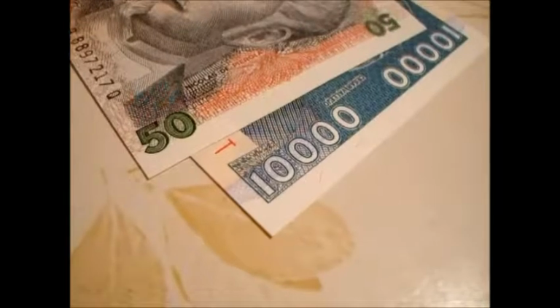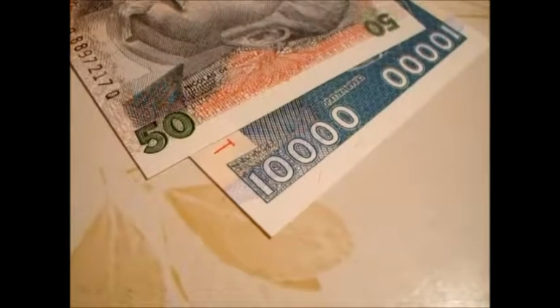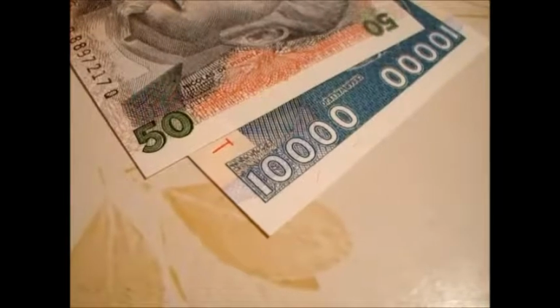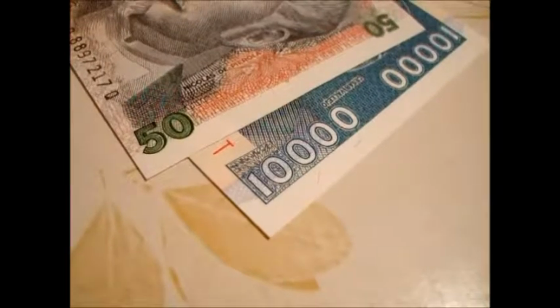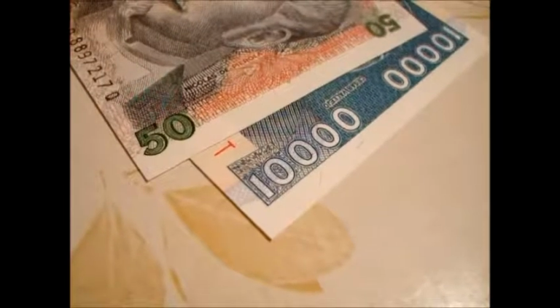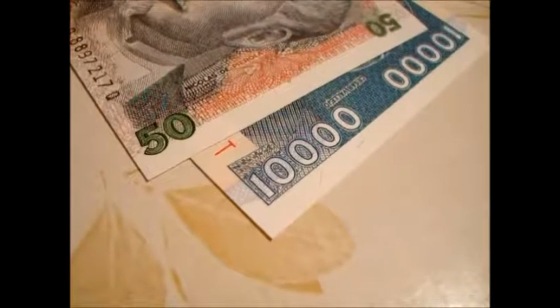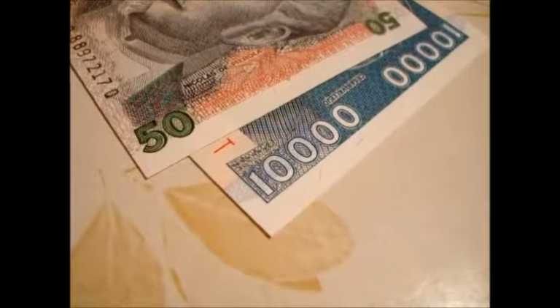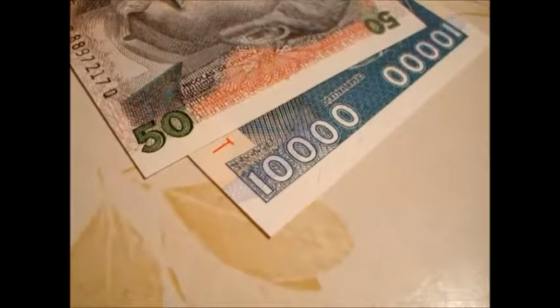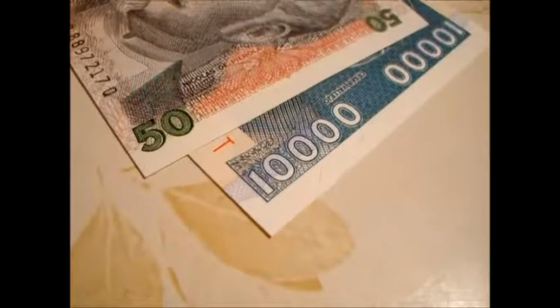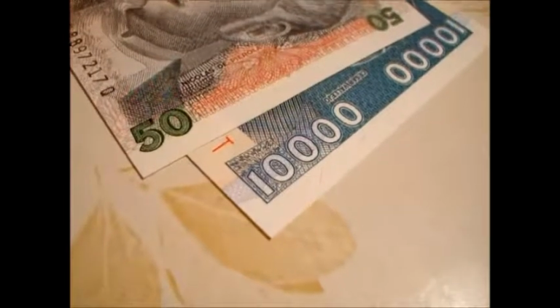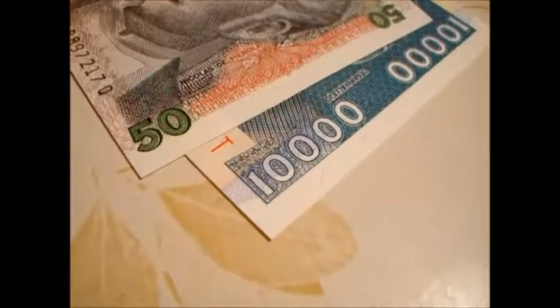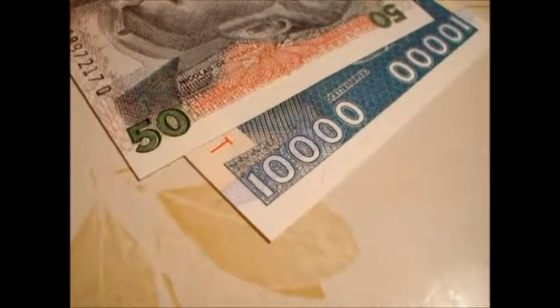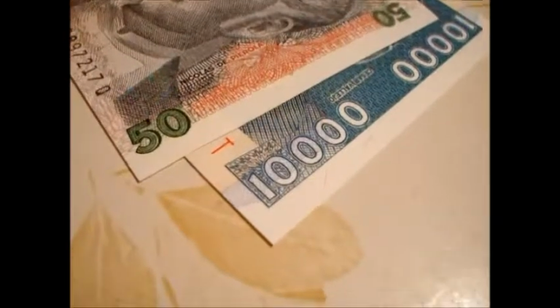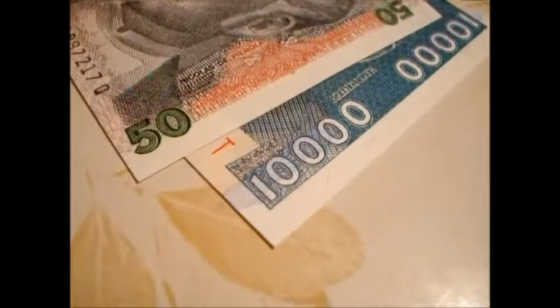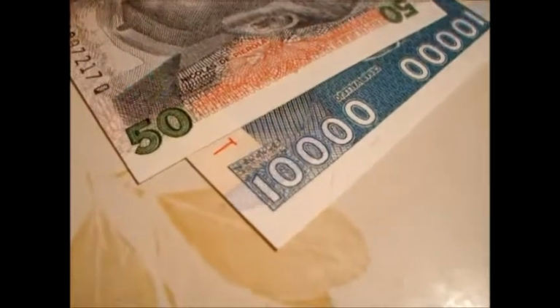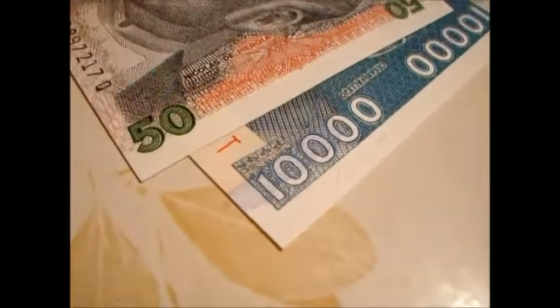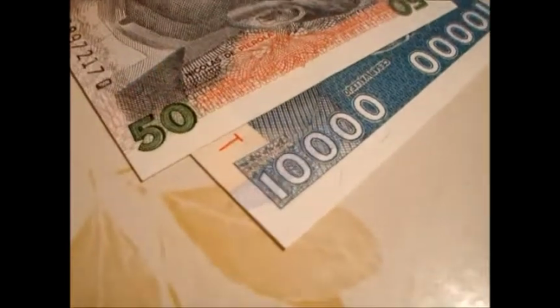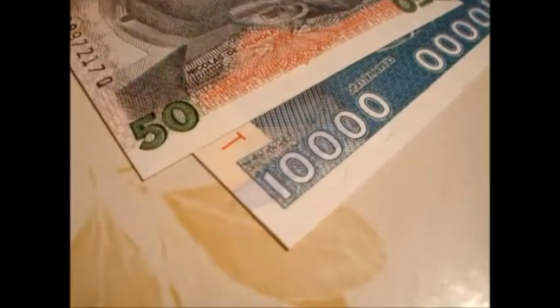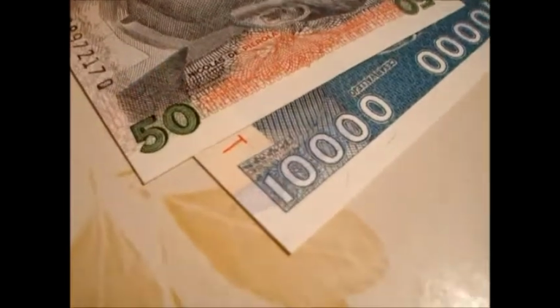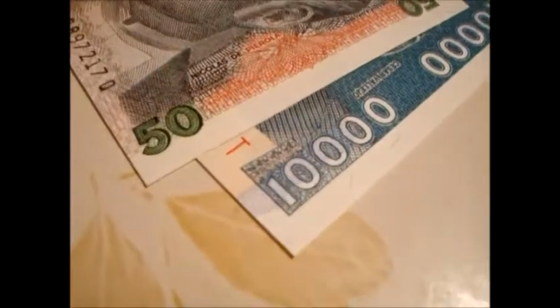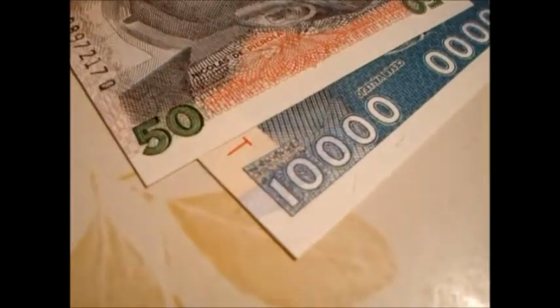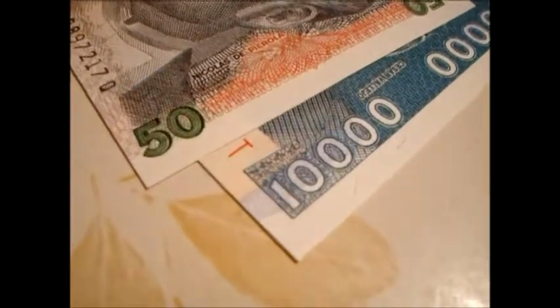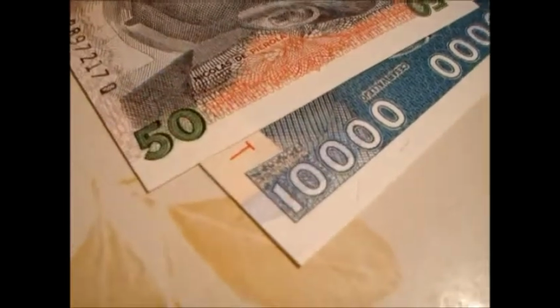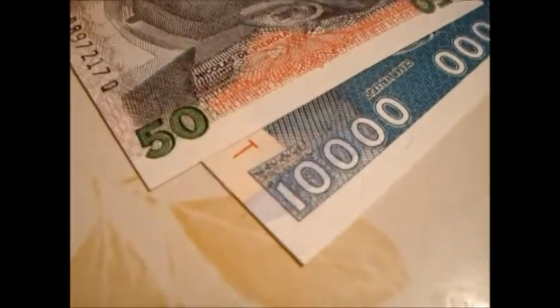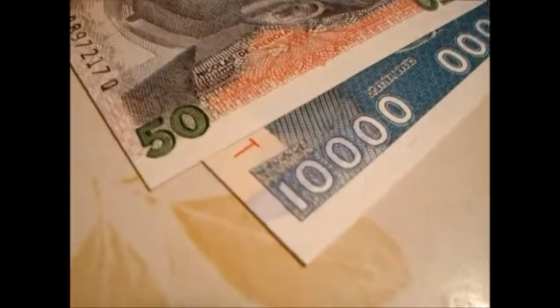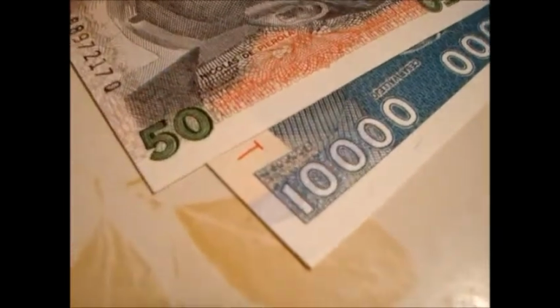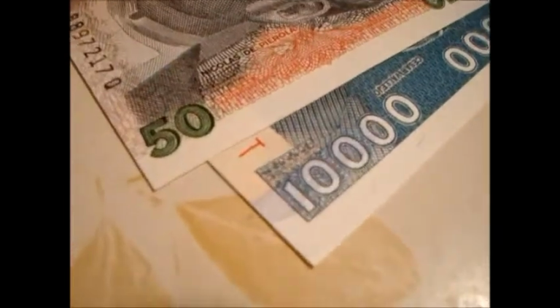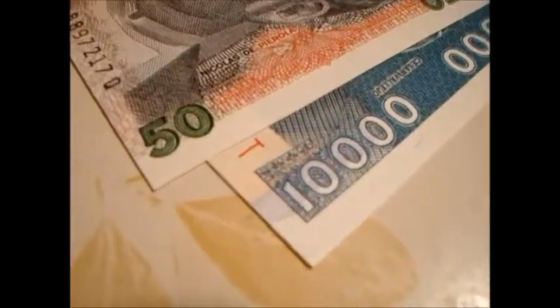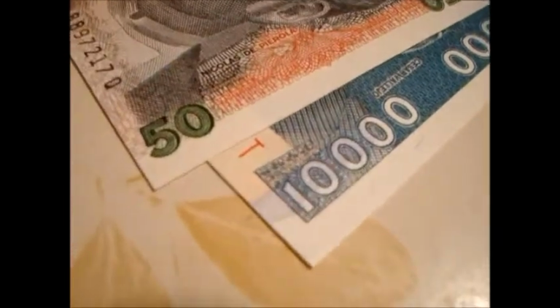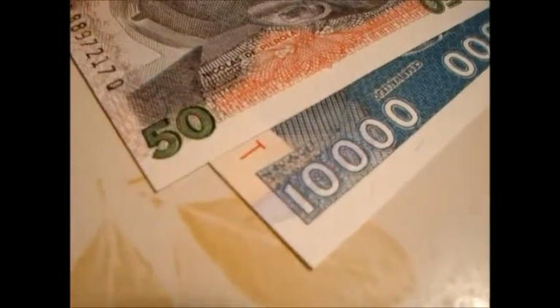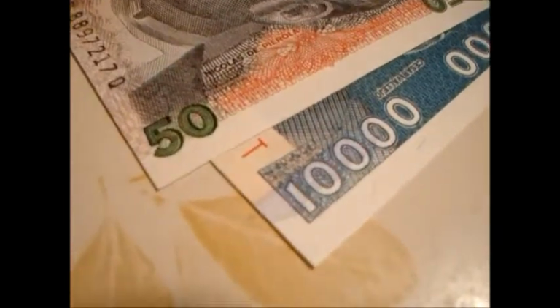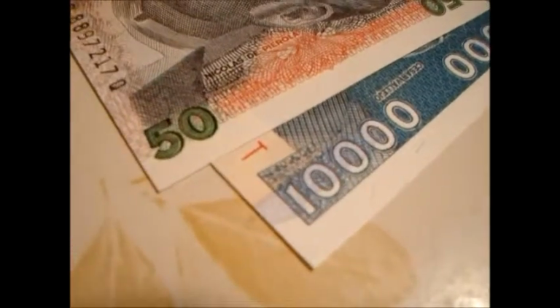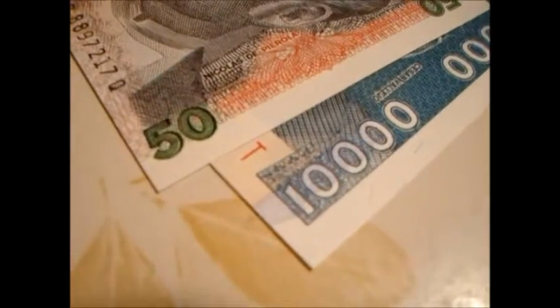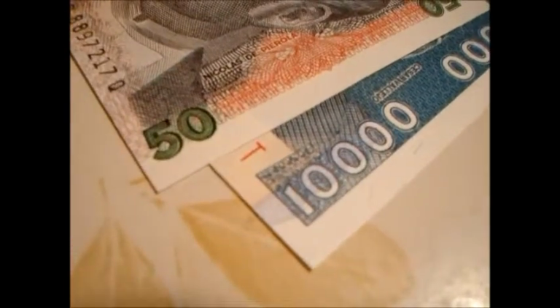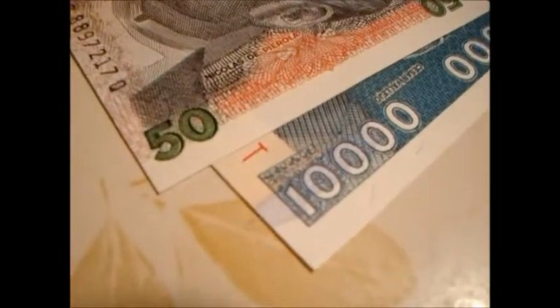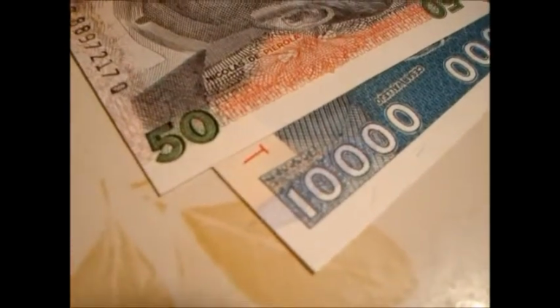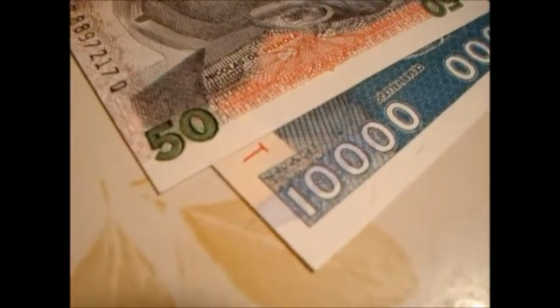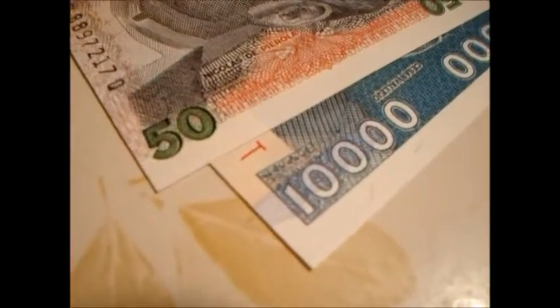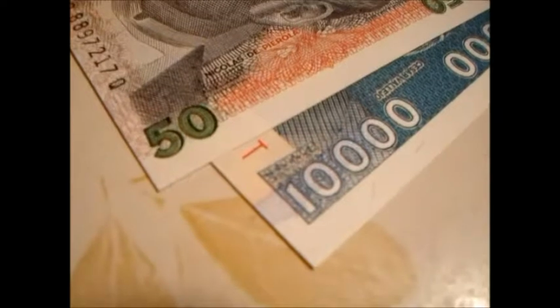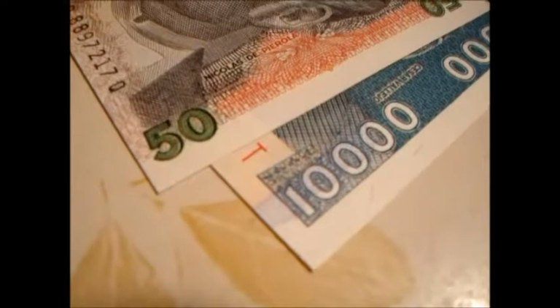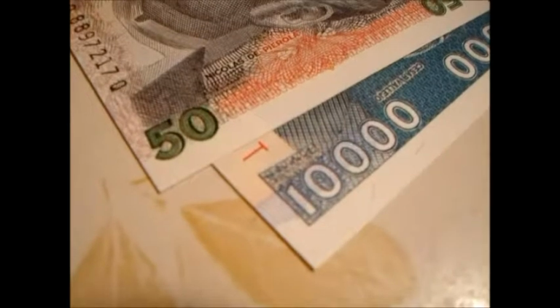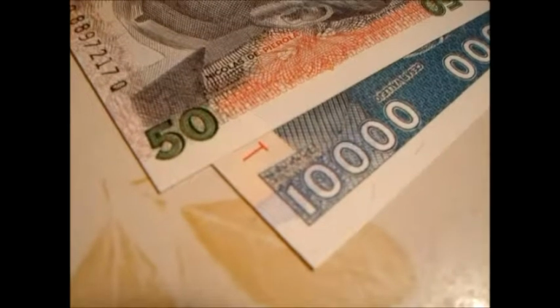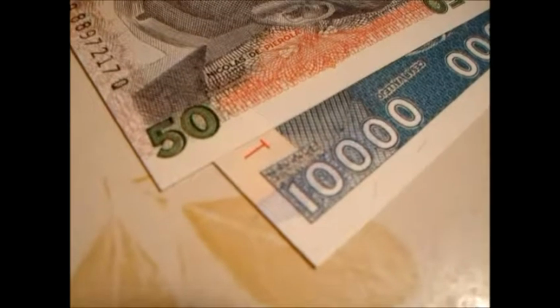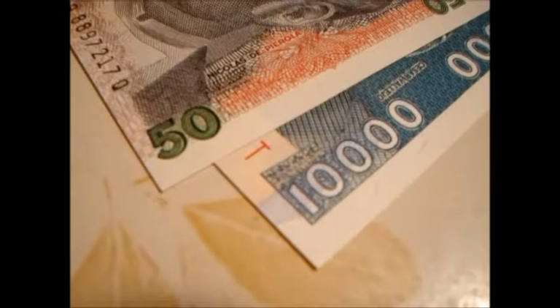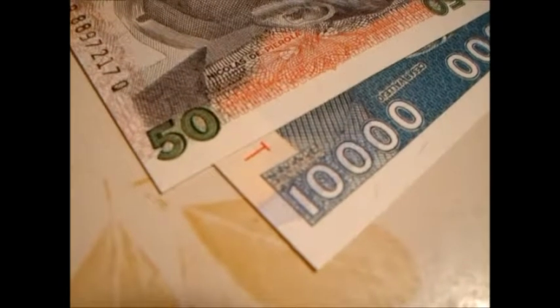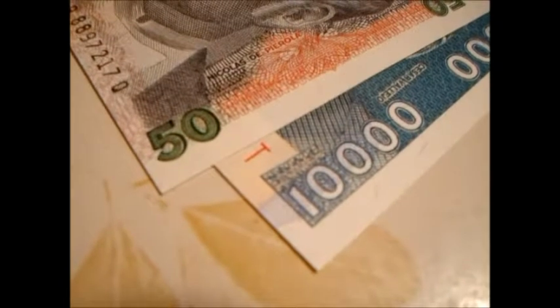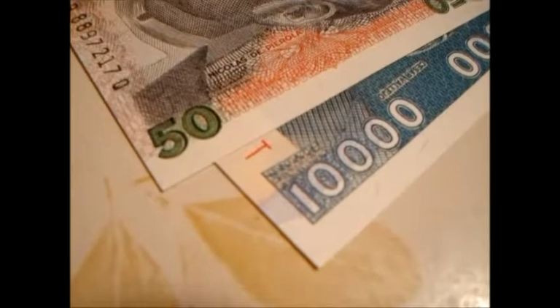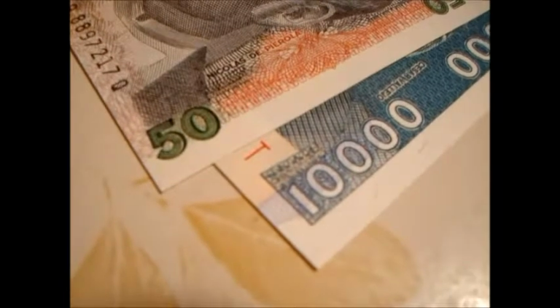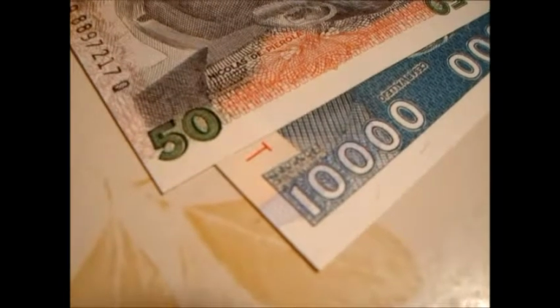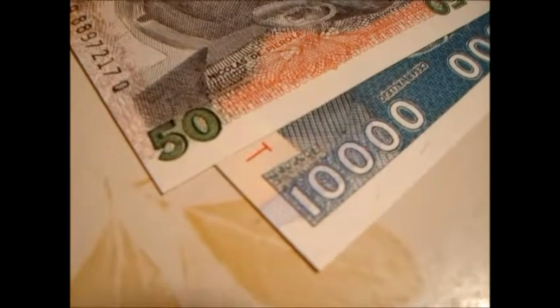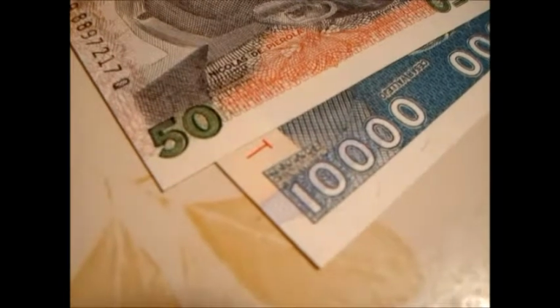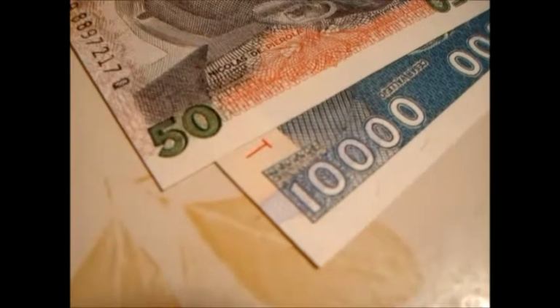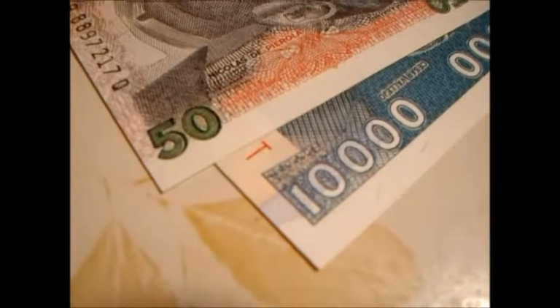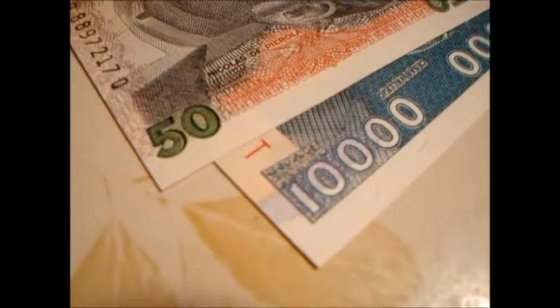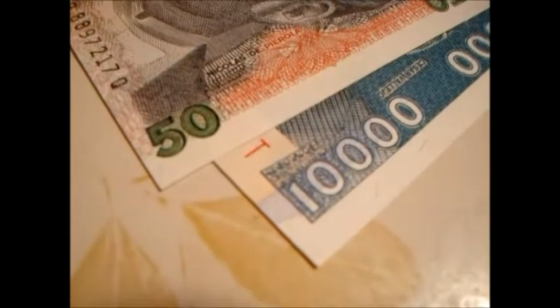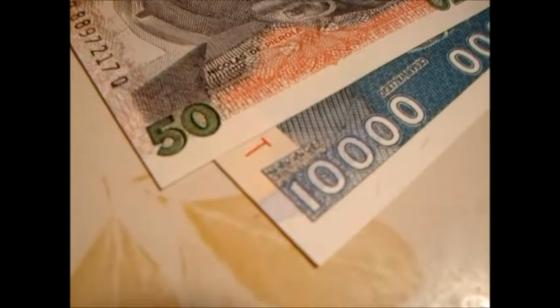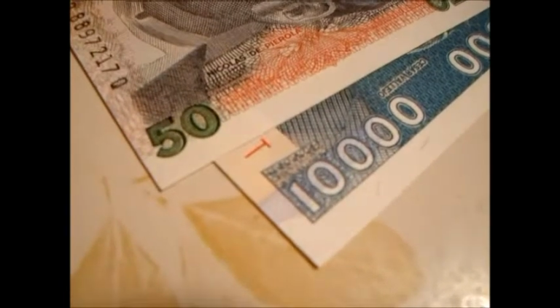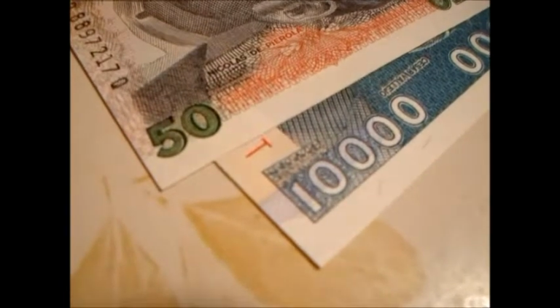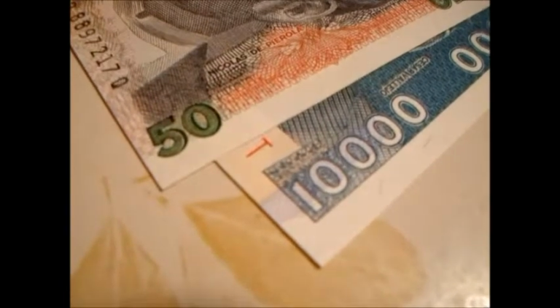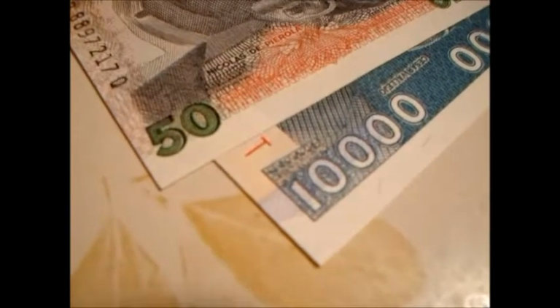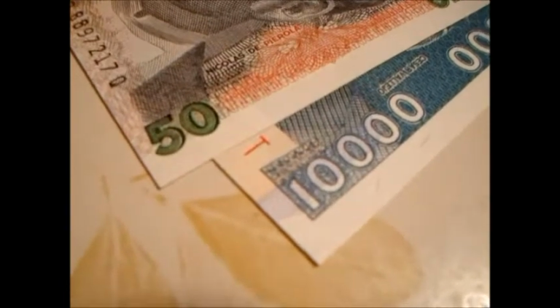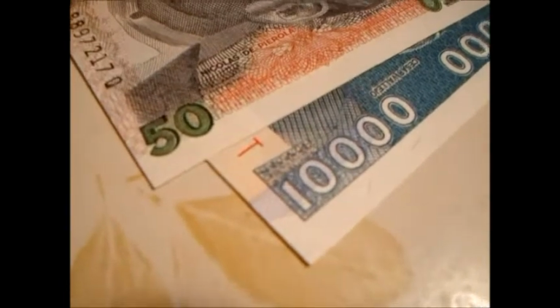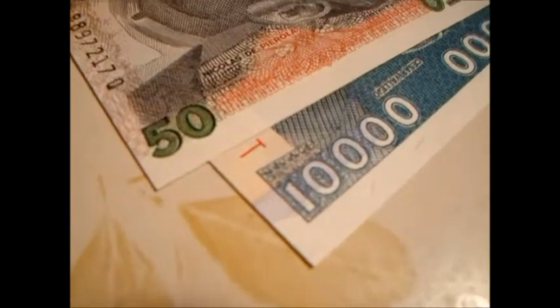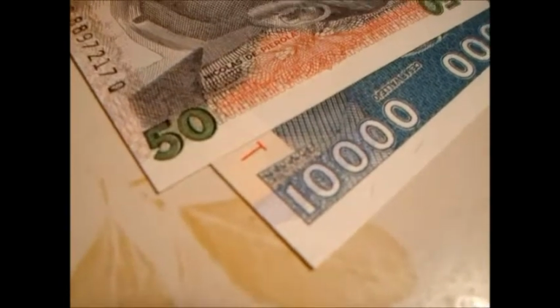Can you say inflation? That's 10,000 right there. Whoa!